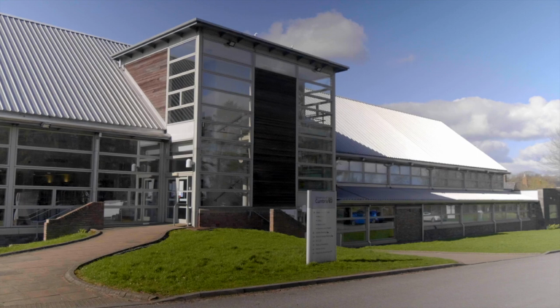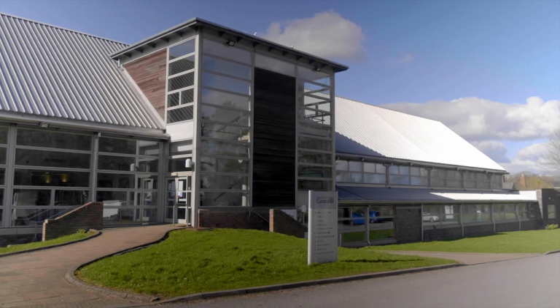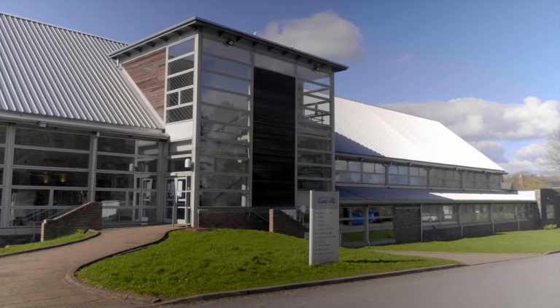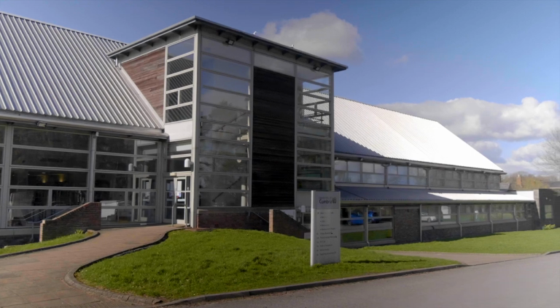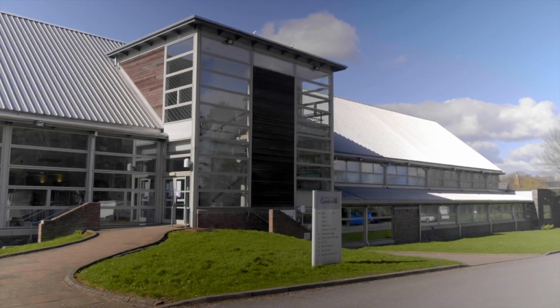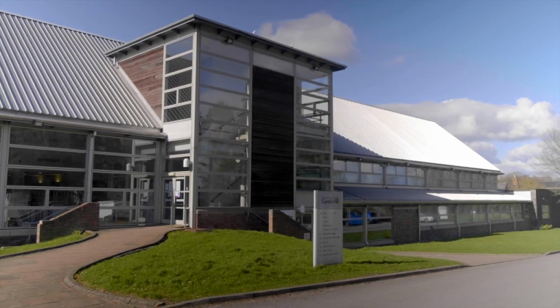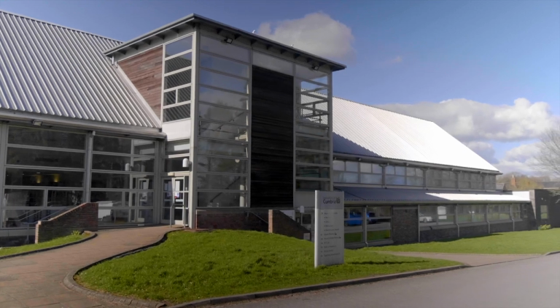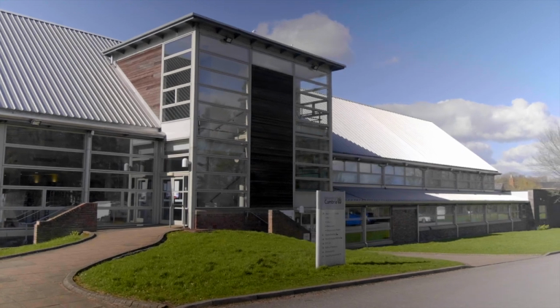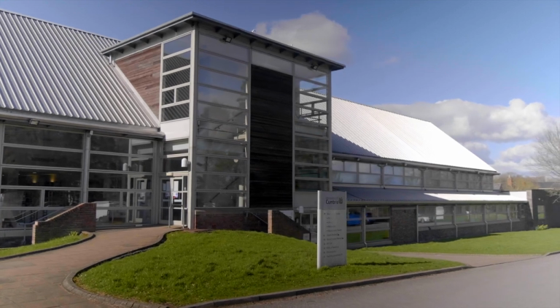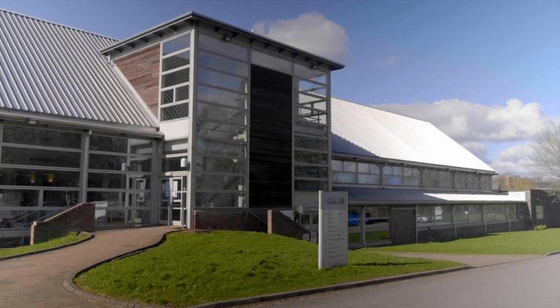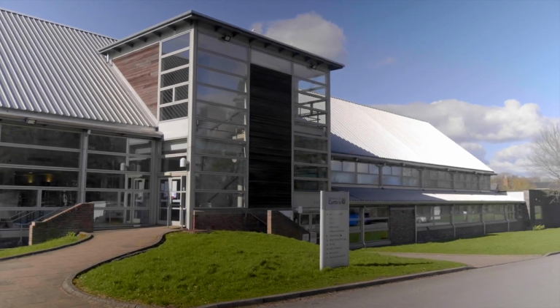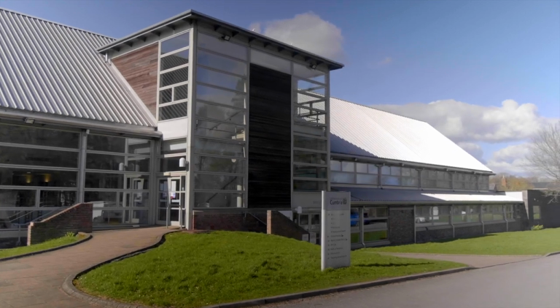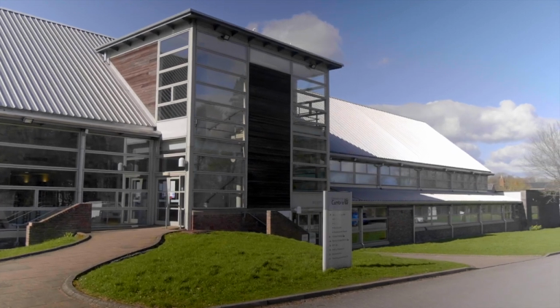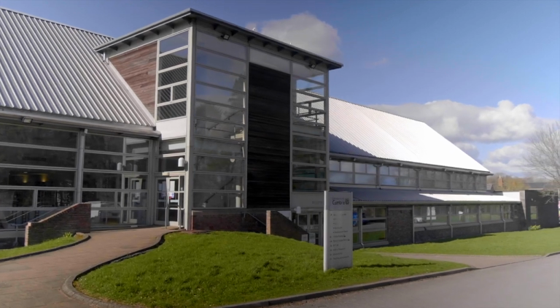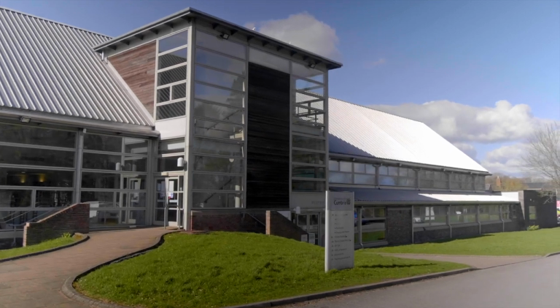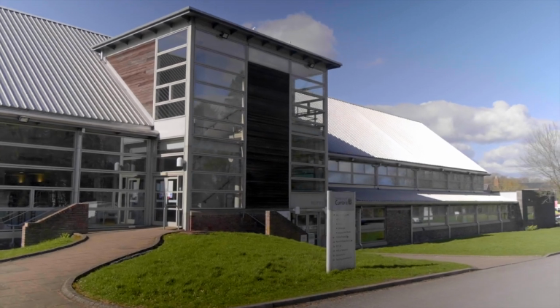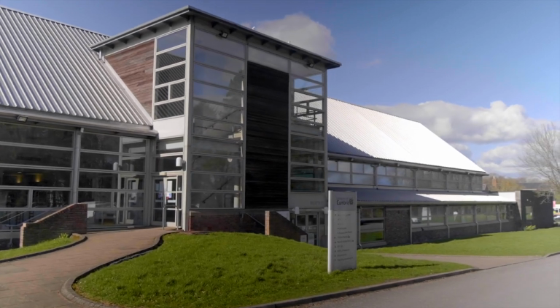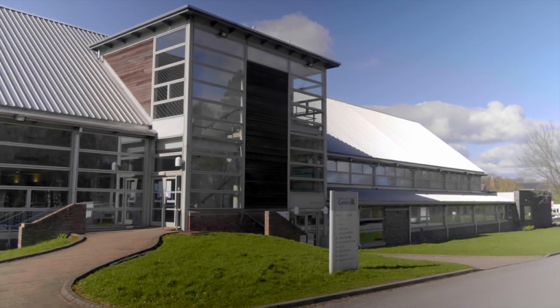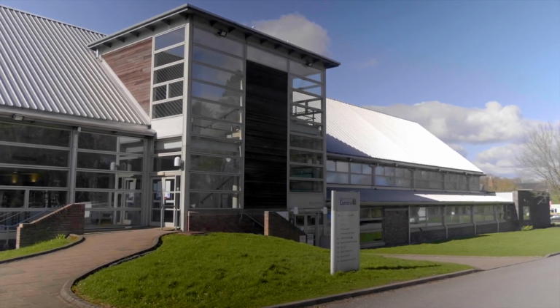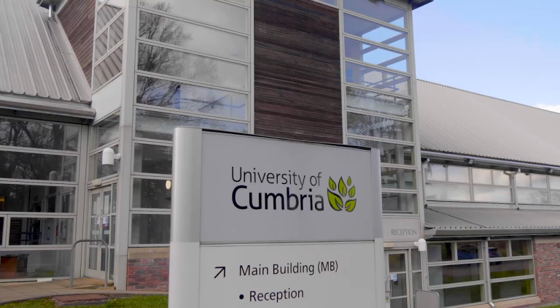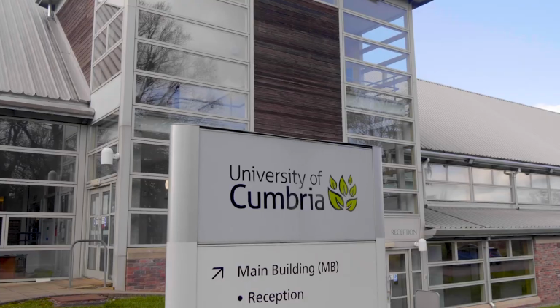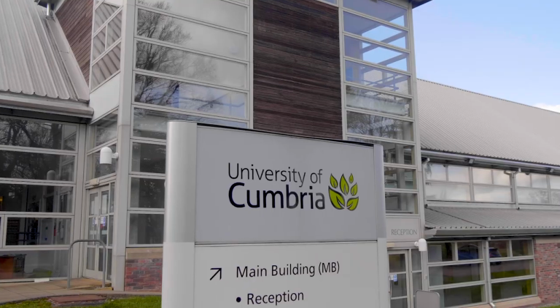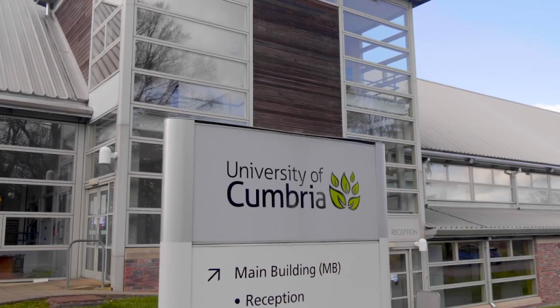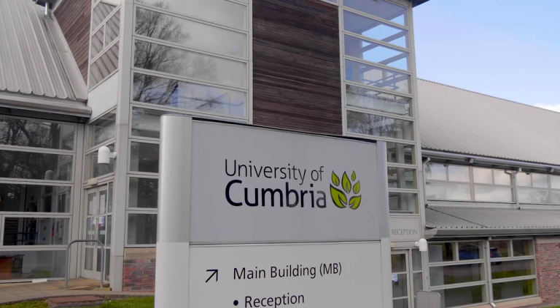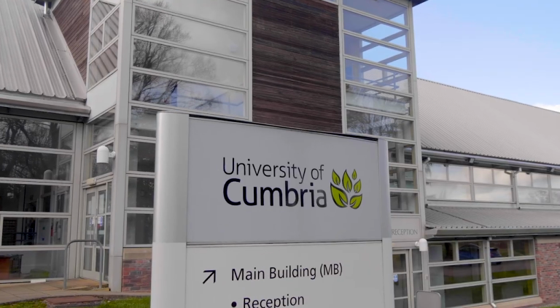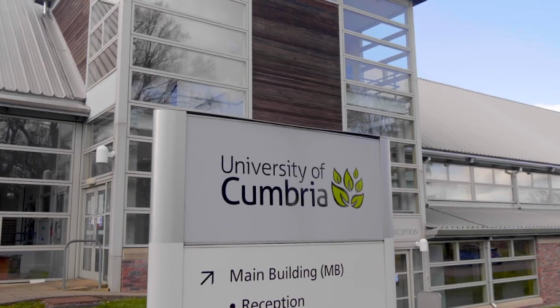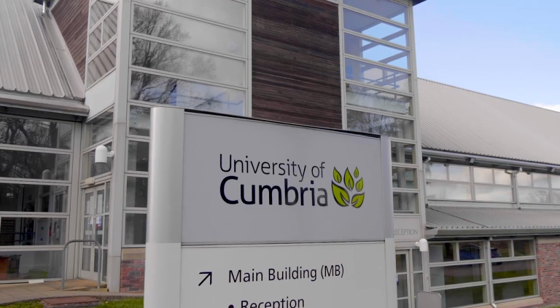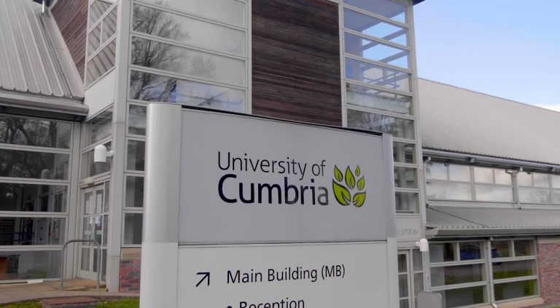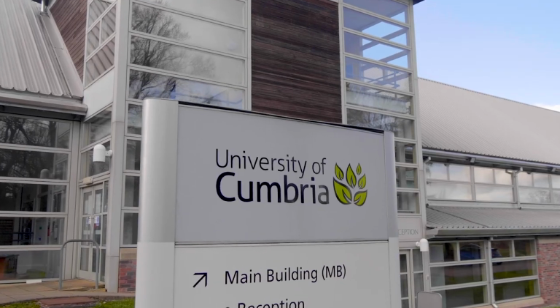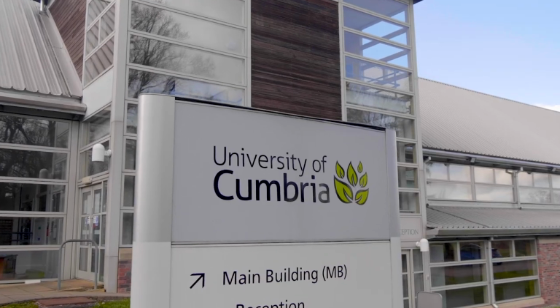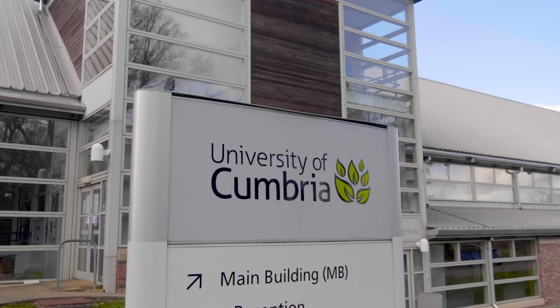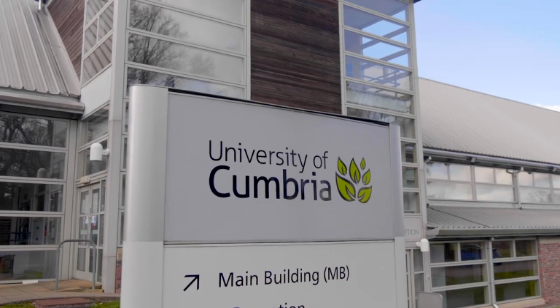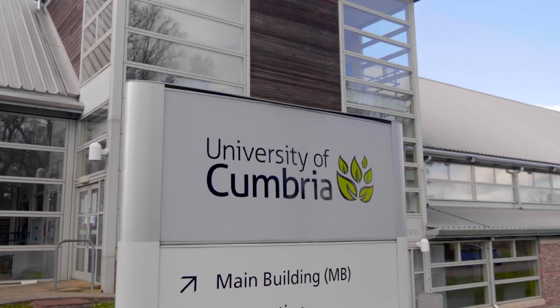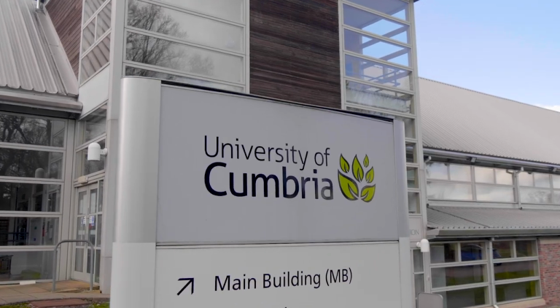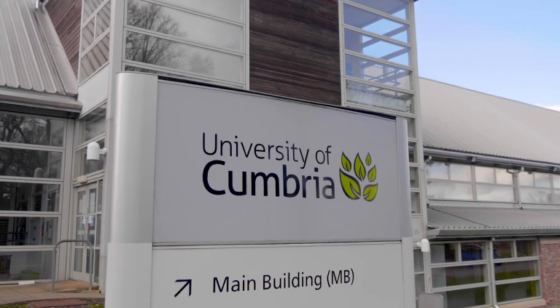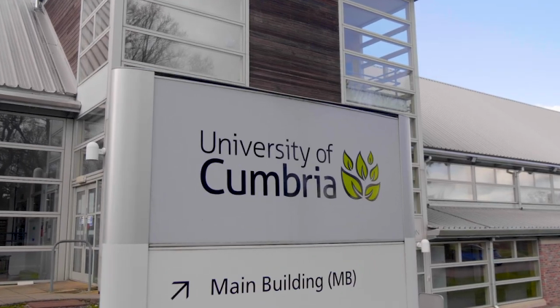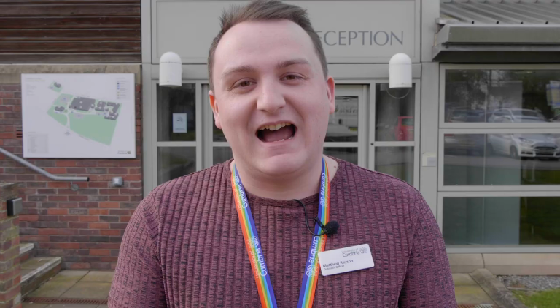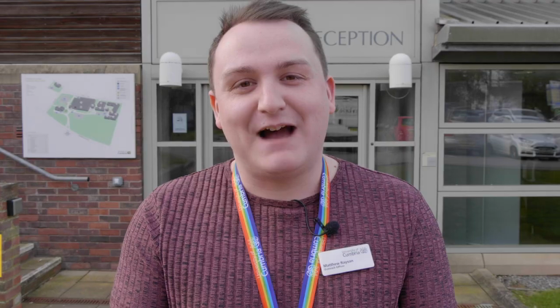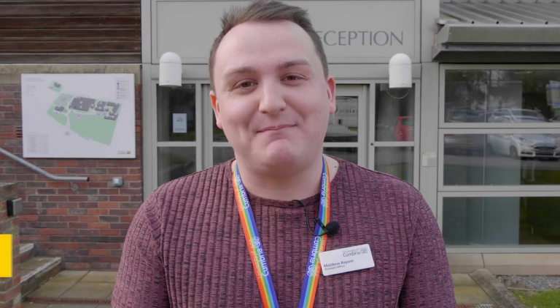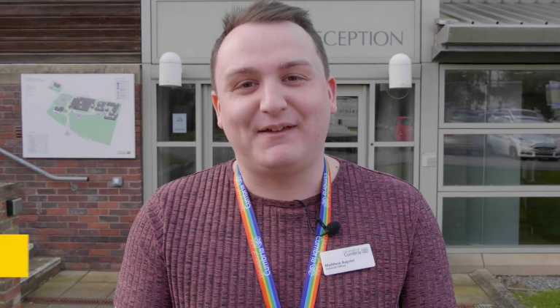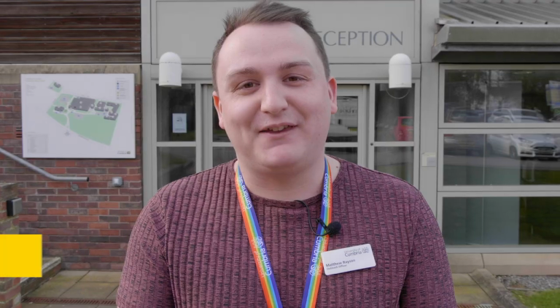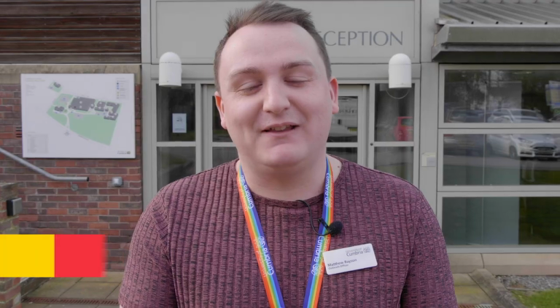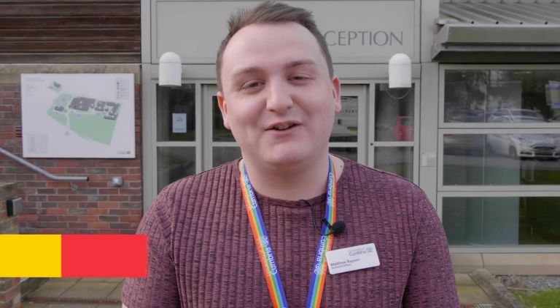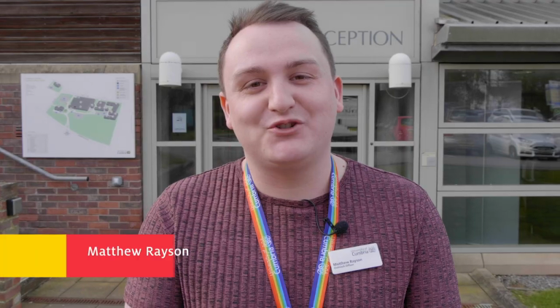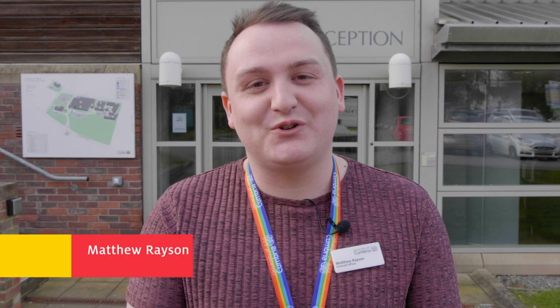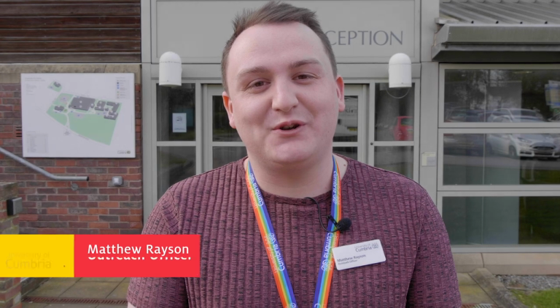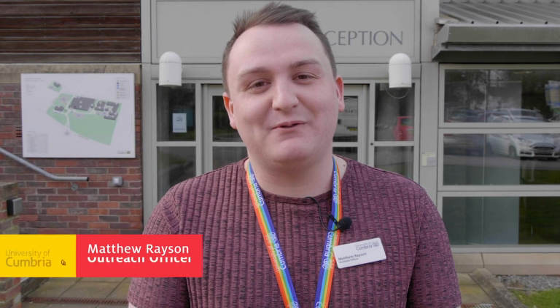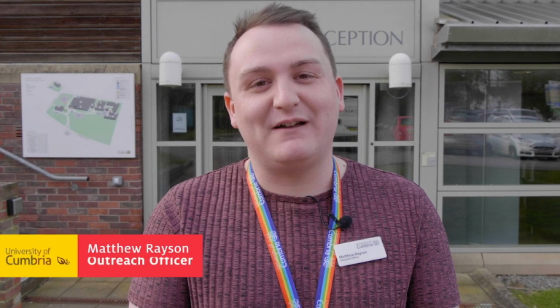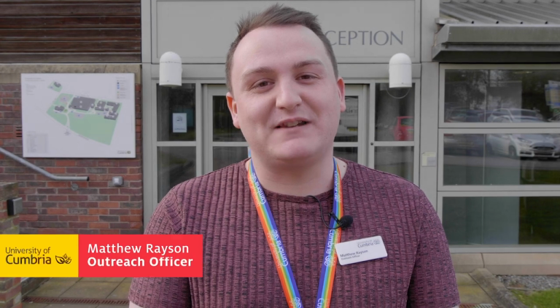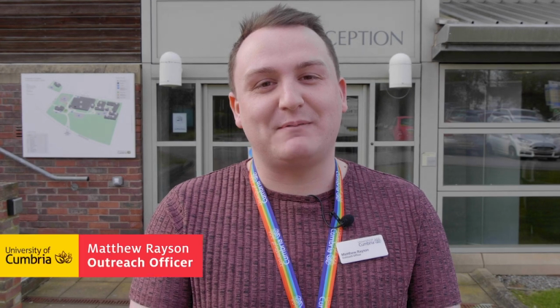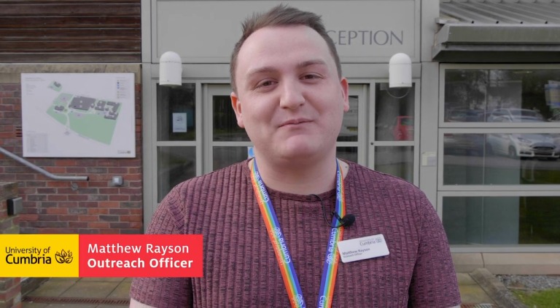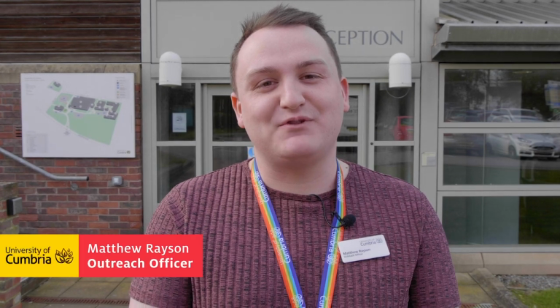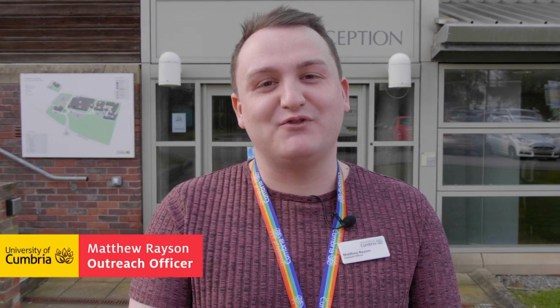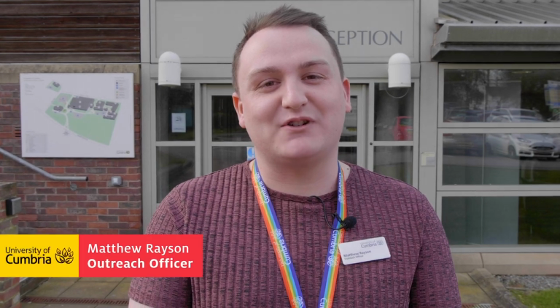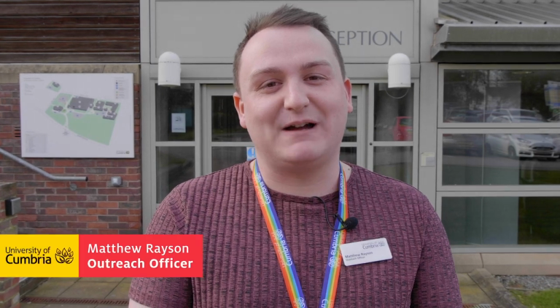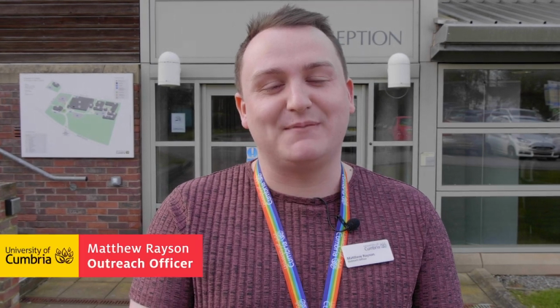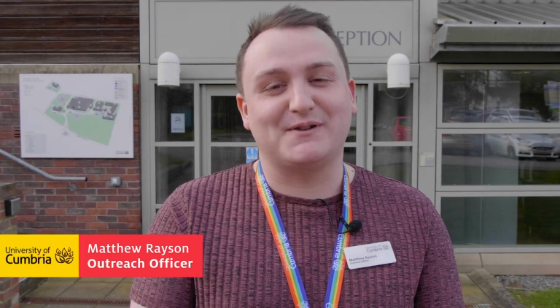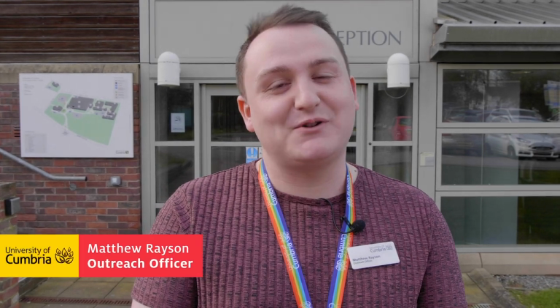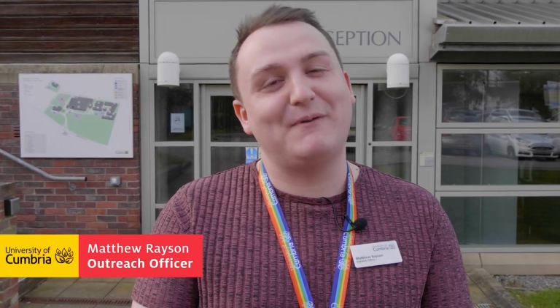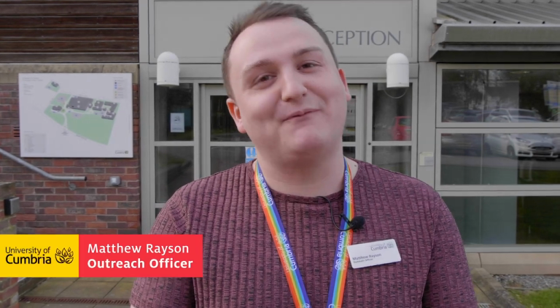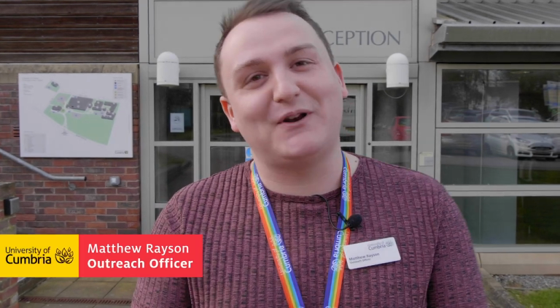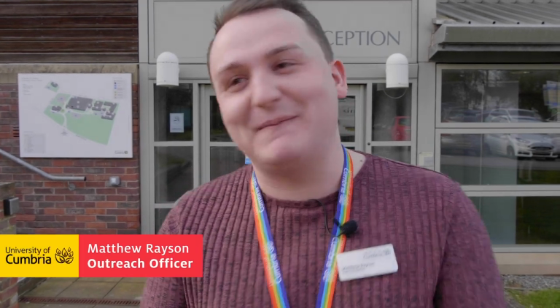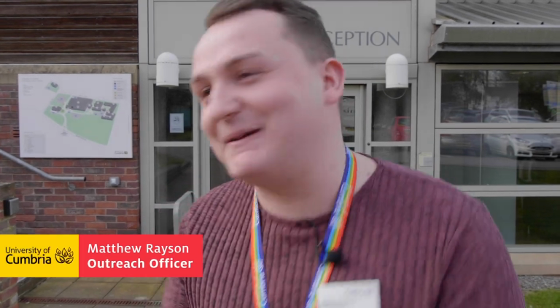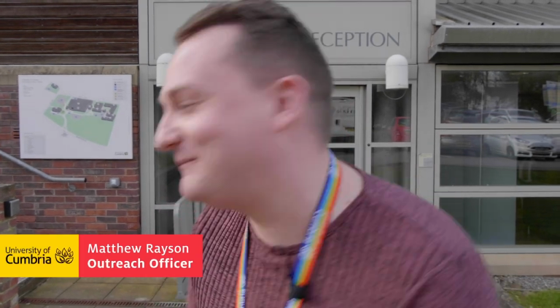Welcome to our Institute of the Arts campus here in Carlisle. I'm Matthew, let me show you around our Brampton Road campus. Come on, follow me.